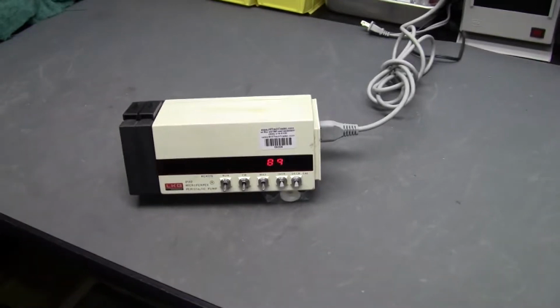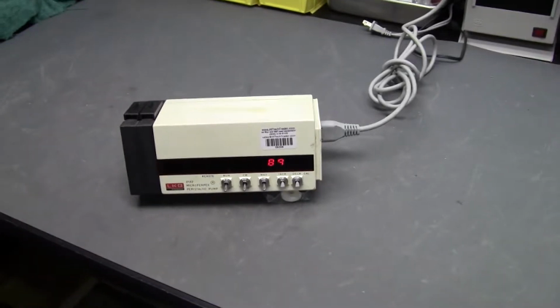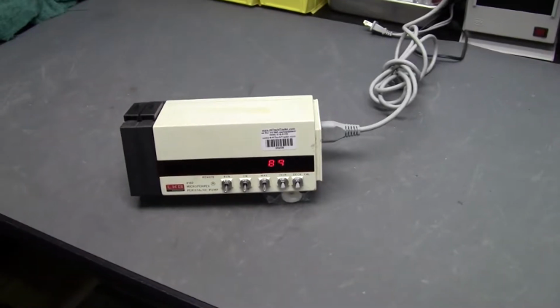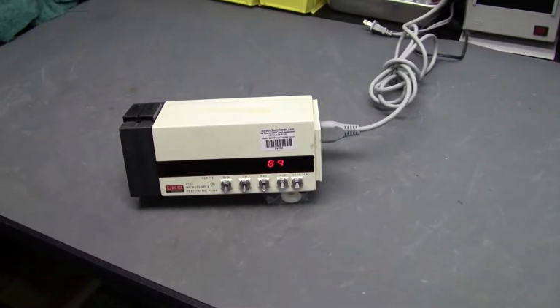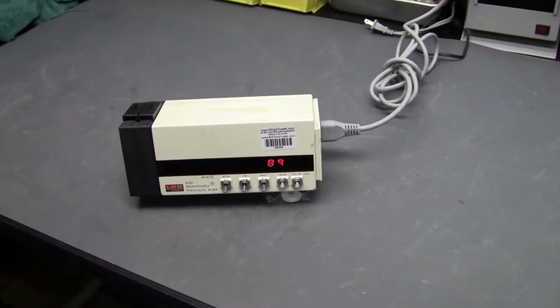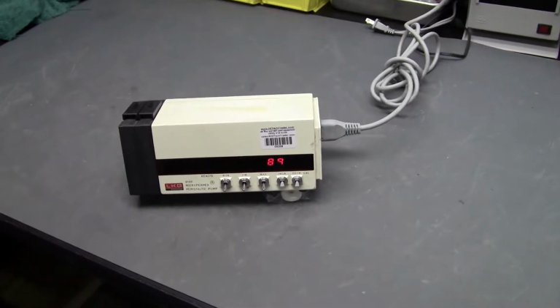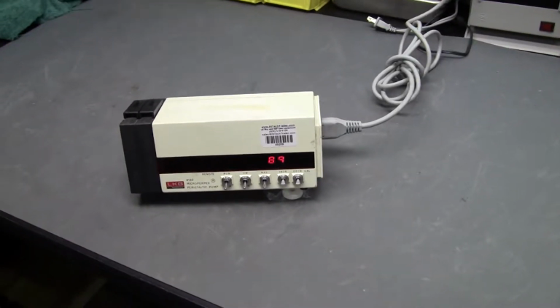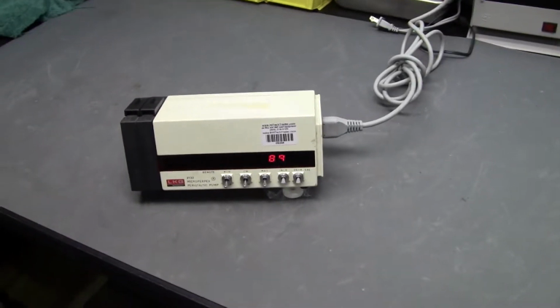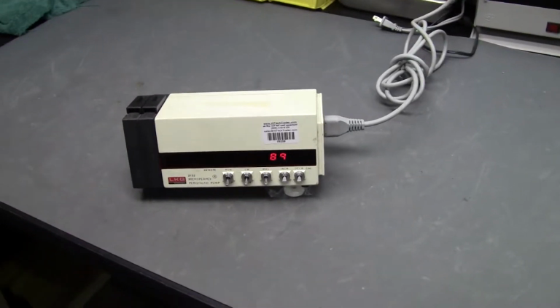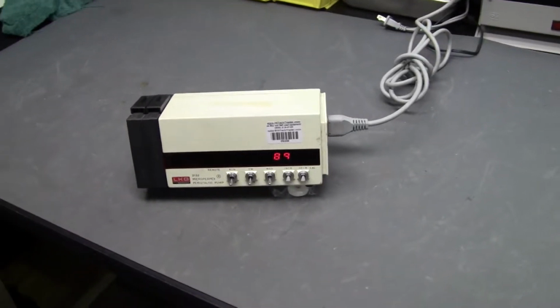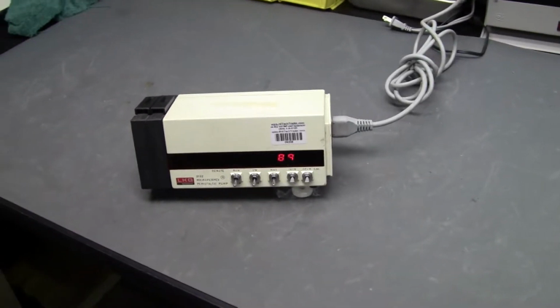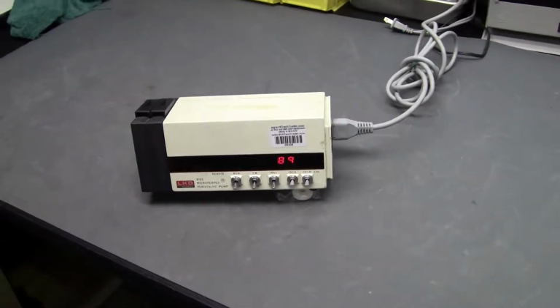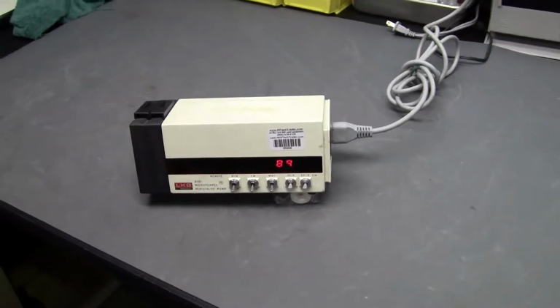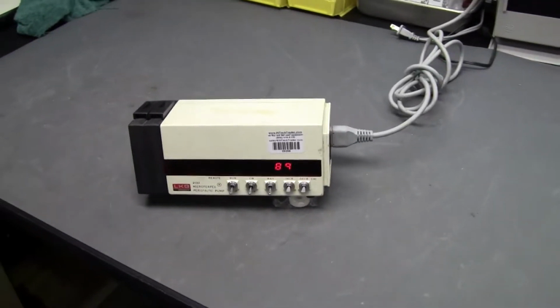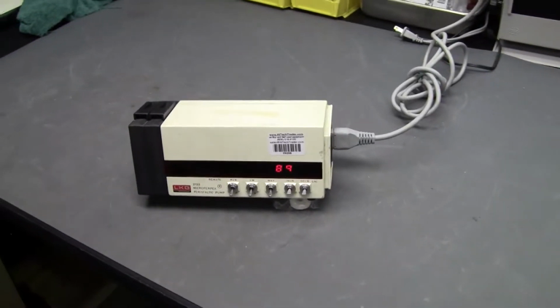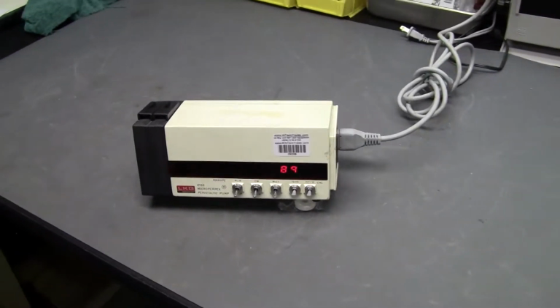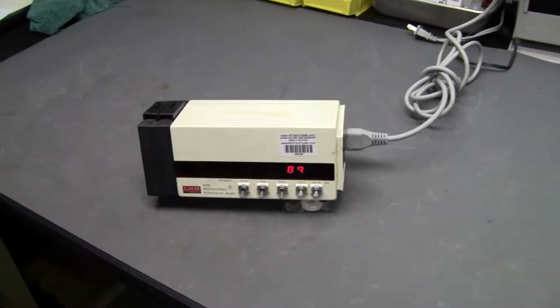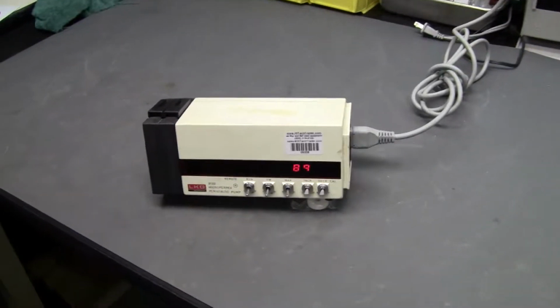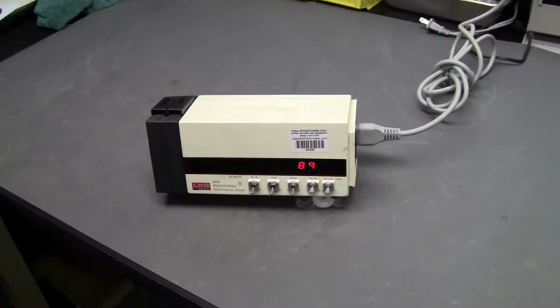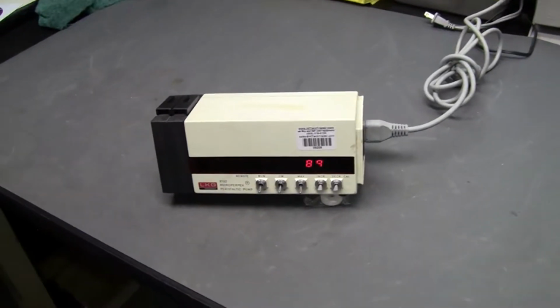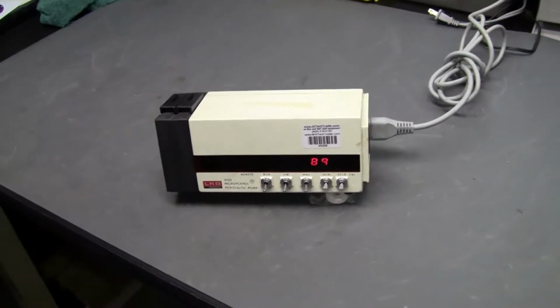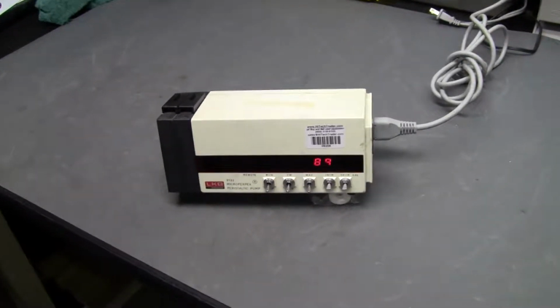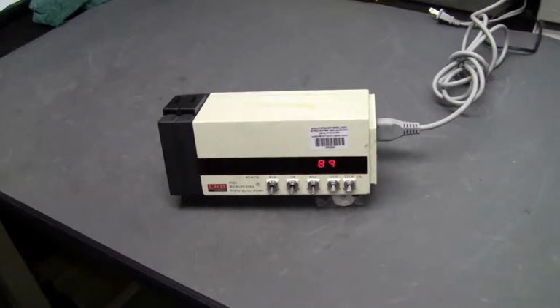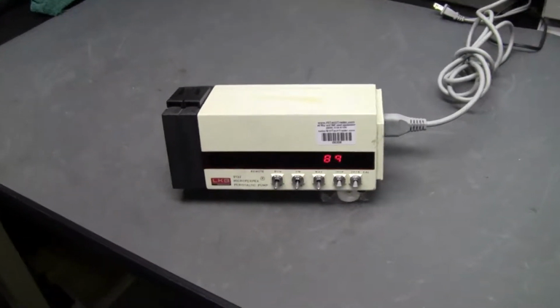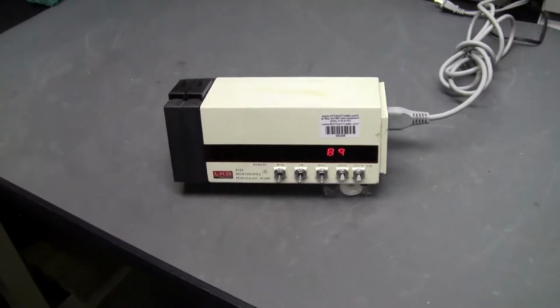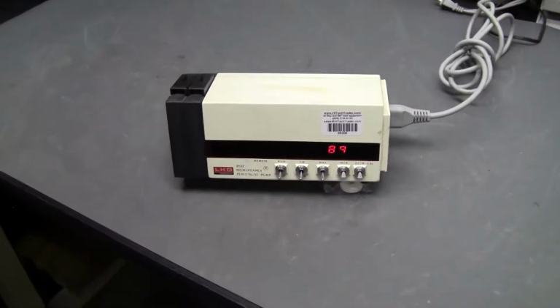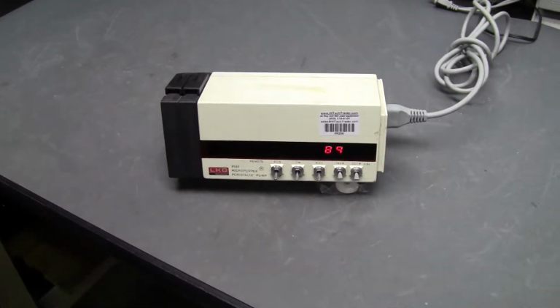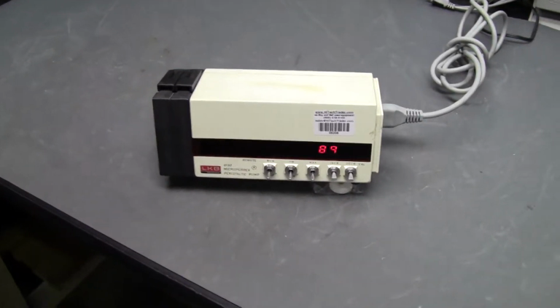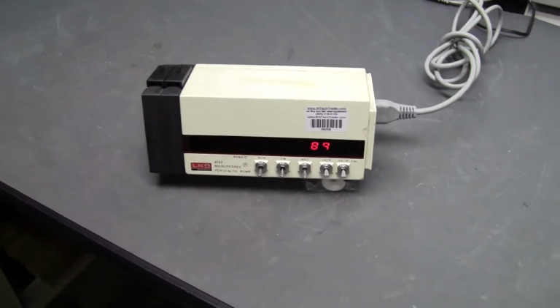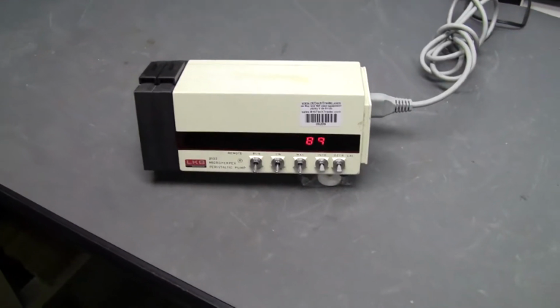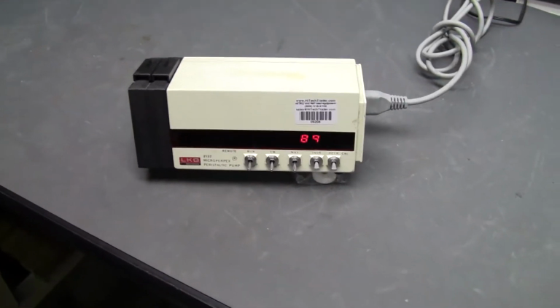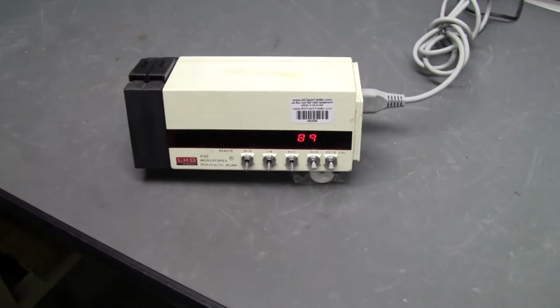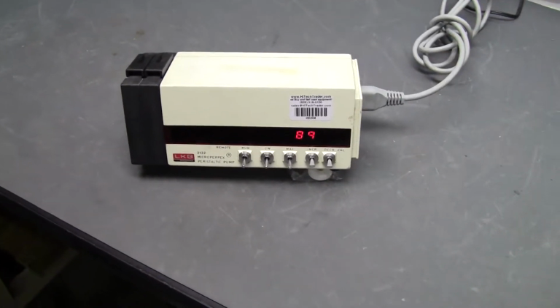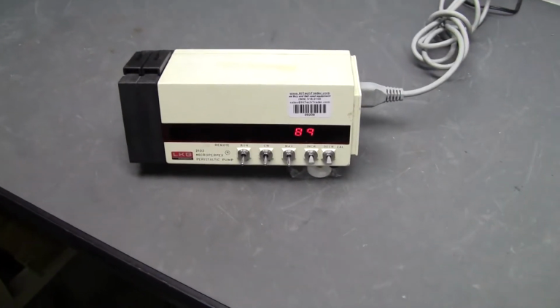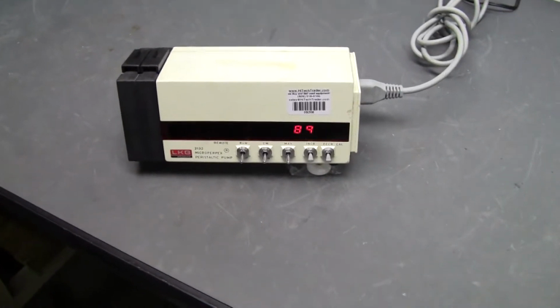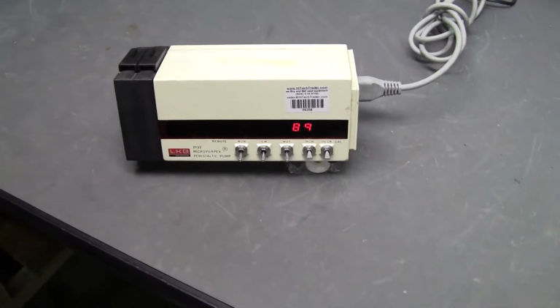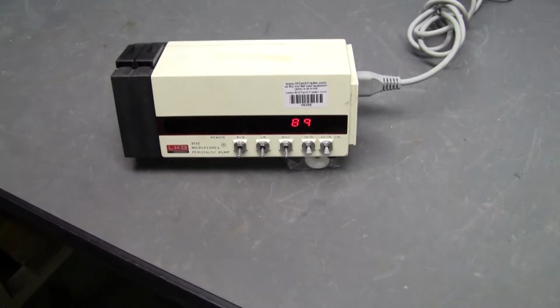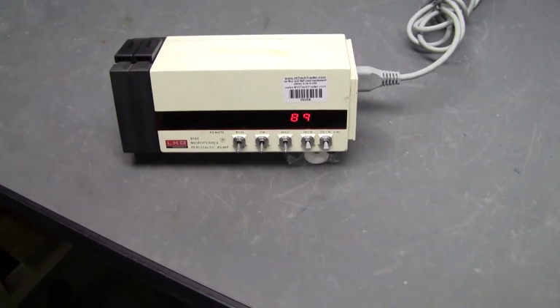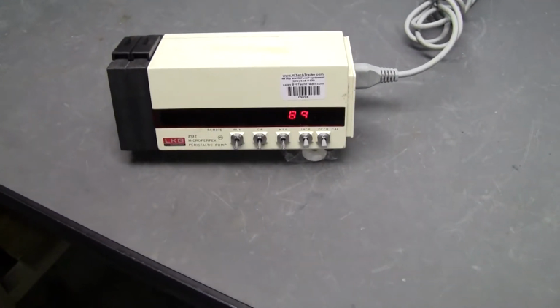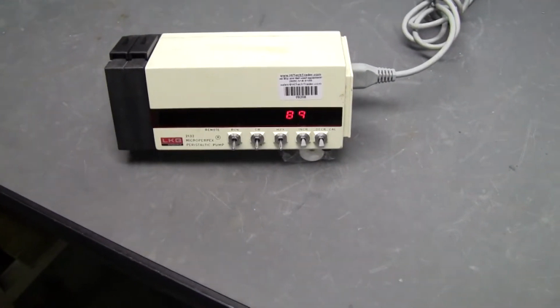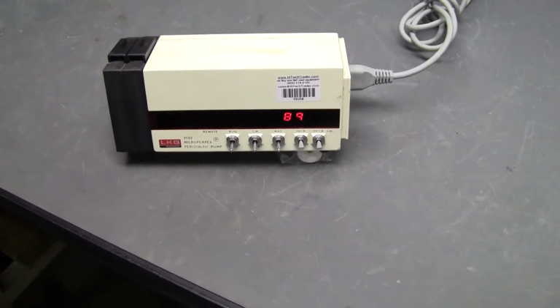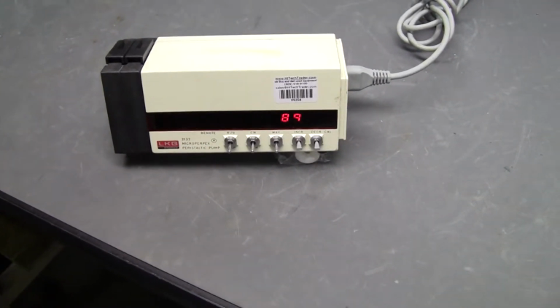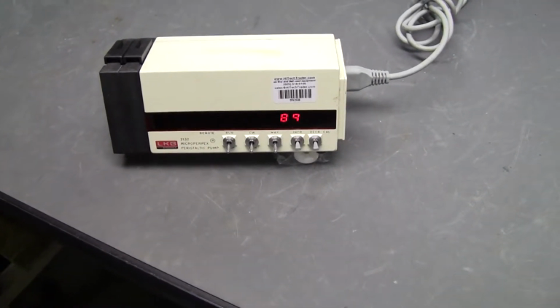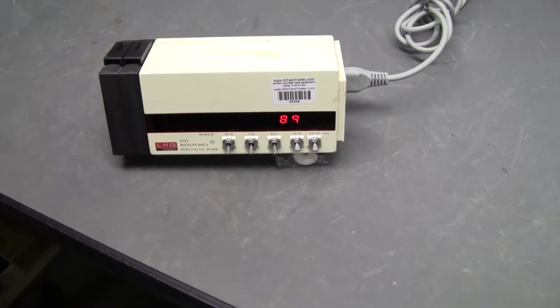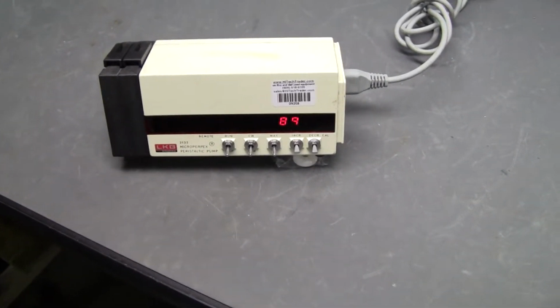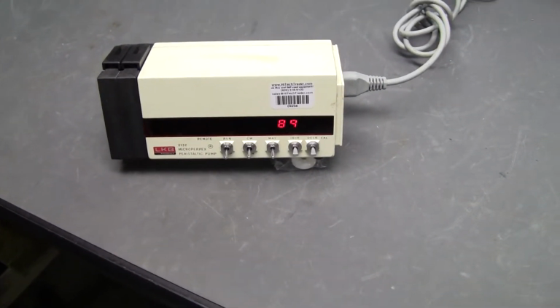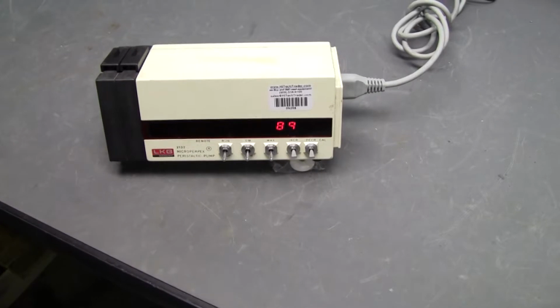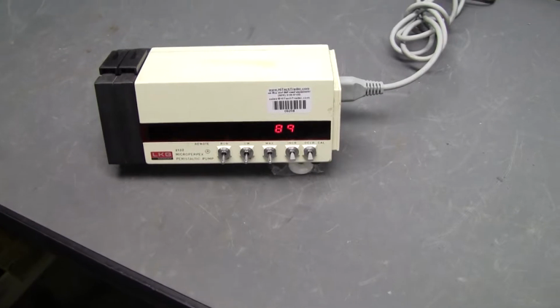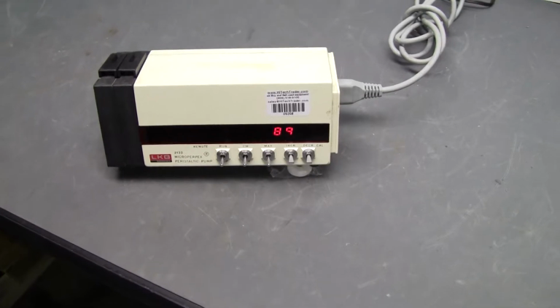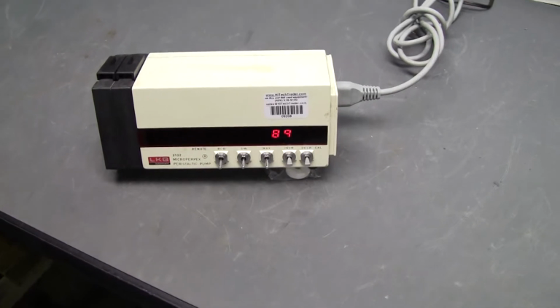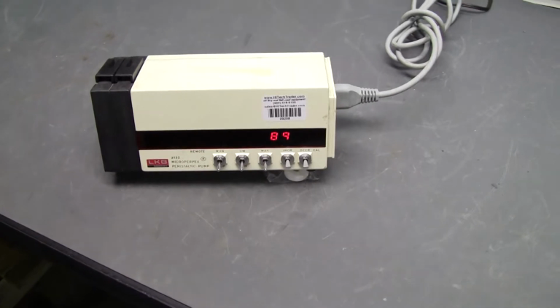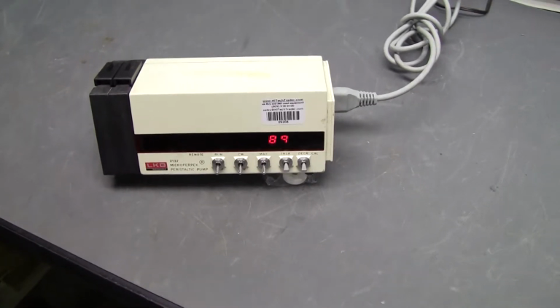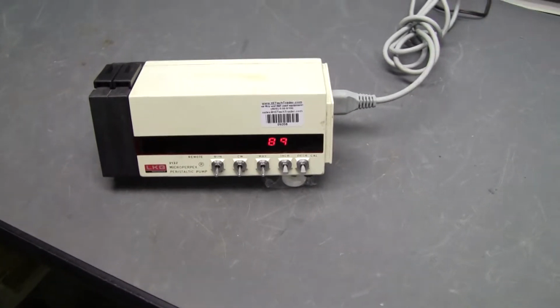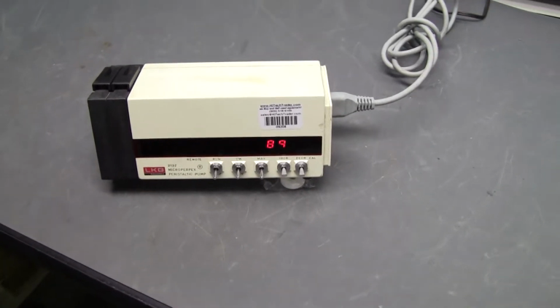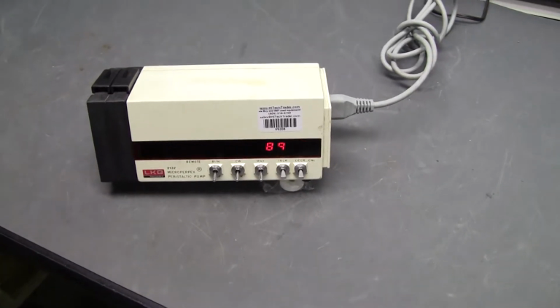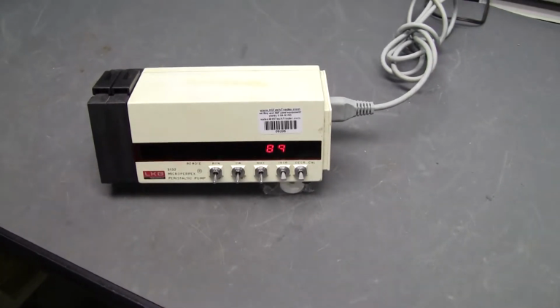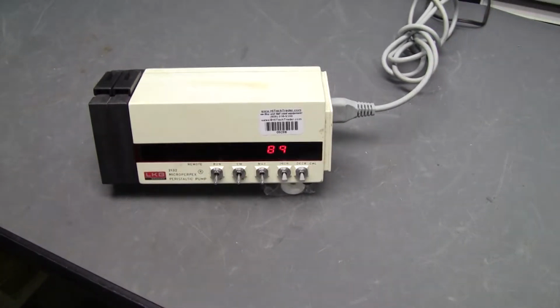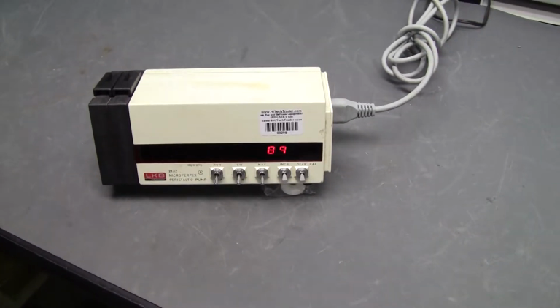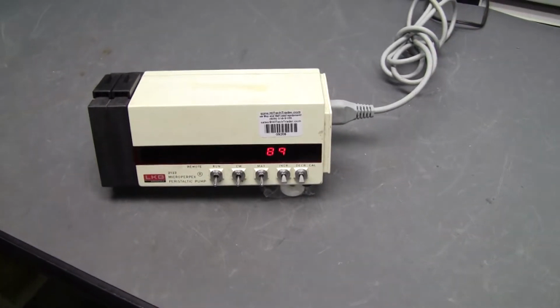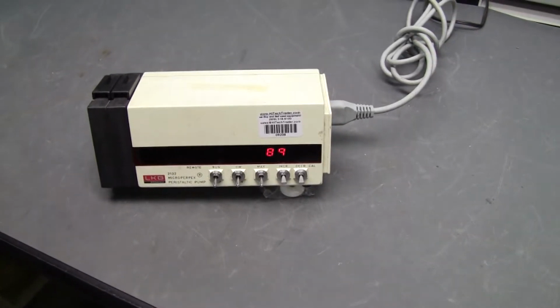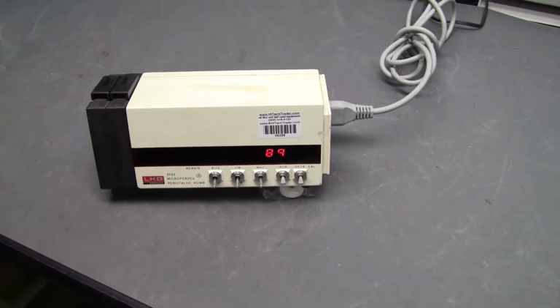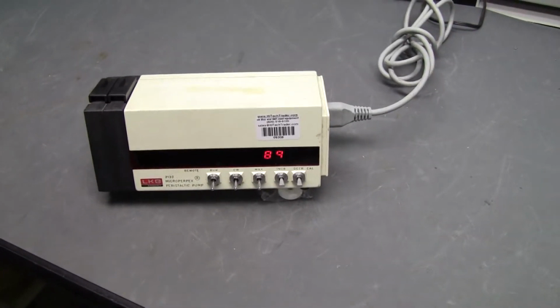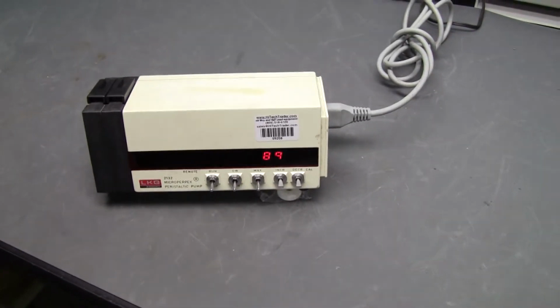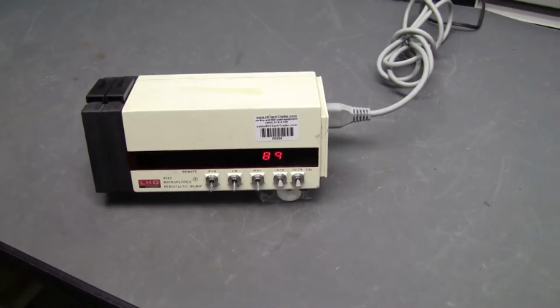Hi, this is Michael Natale from Hitech Trader. Today we're looking at the LKB Micro Peristaltic Pump.